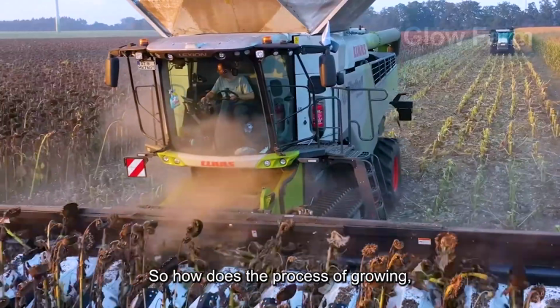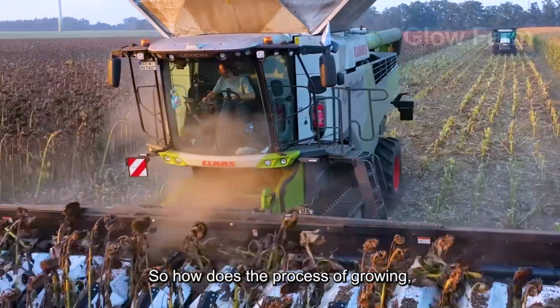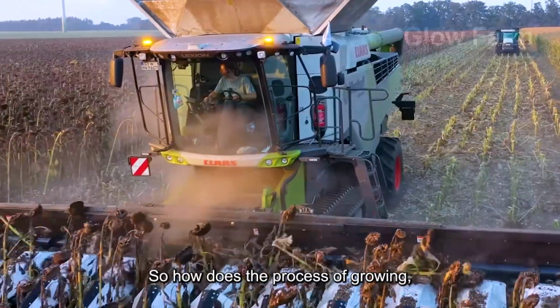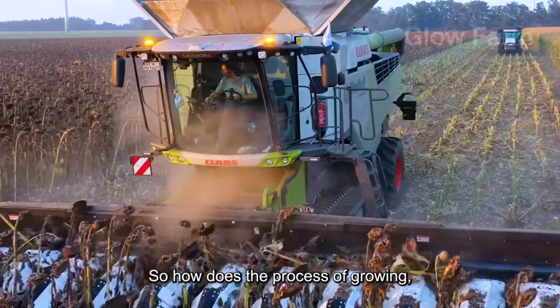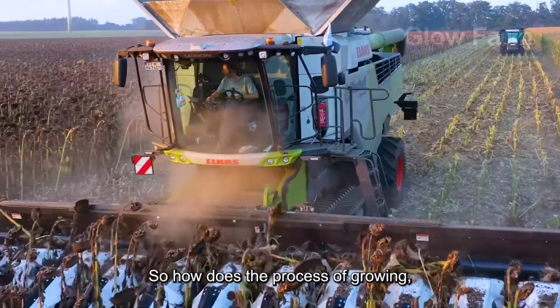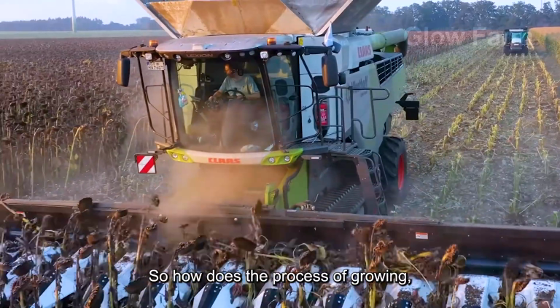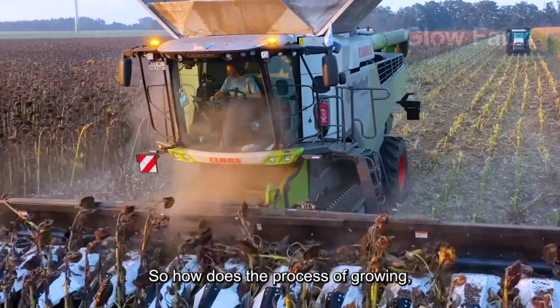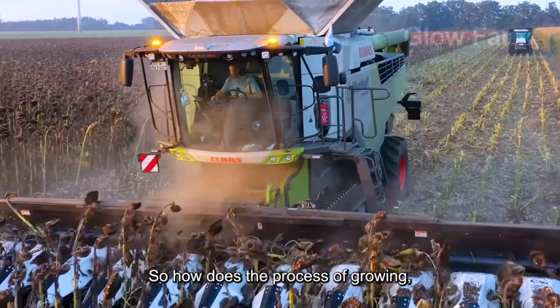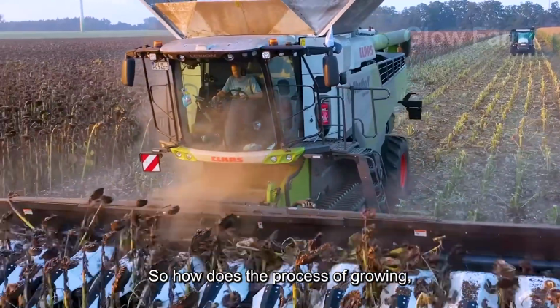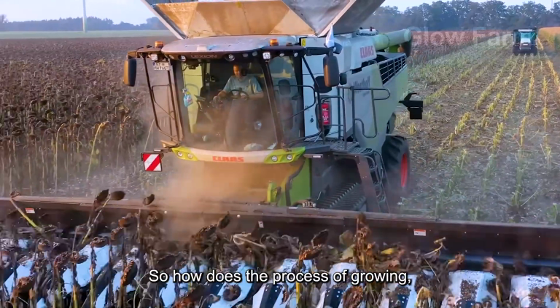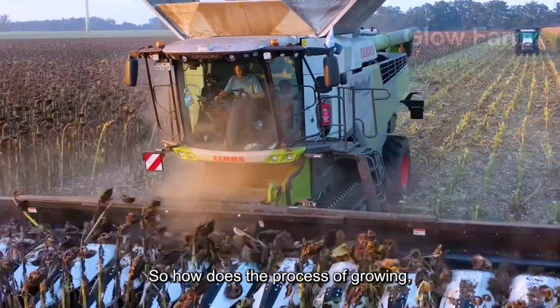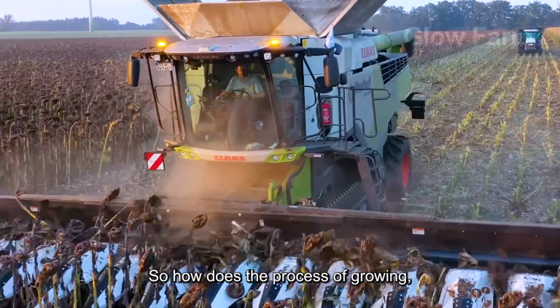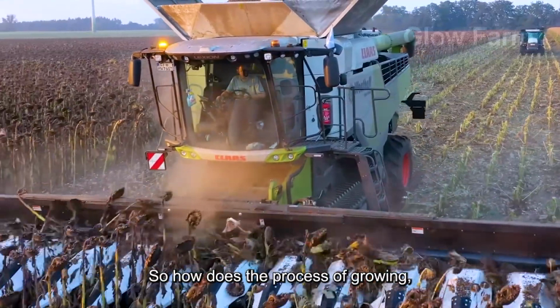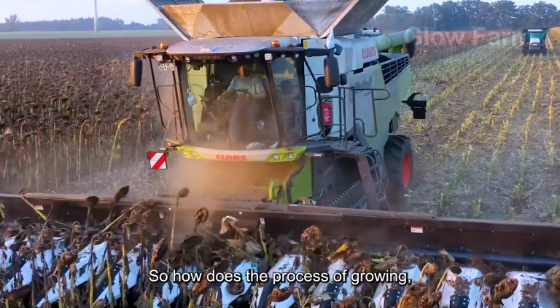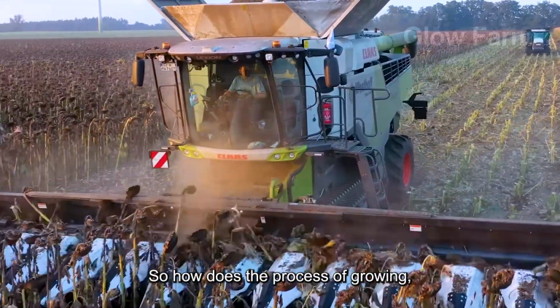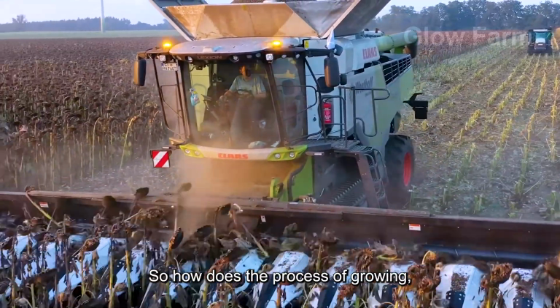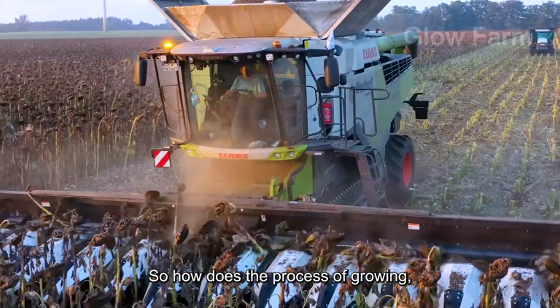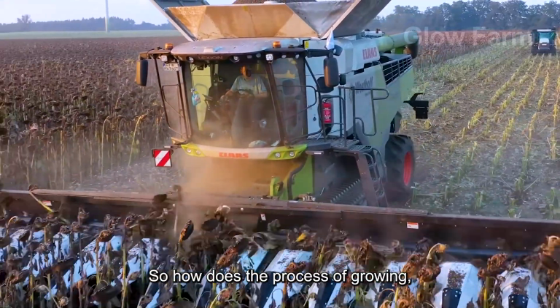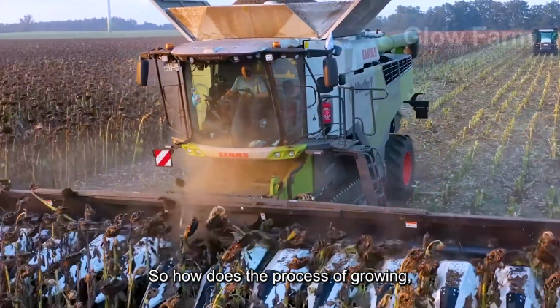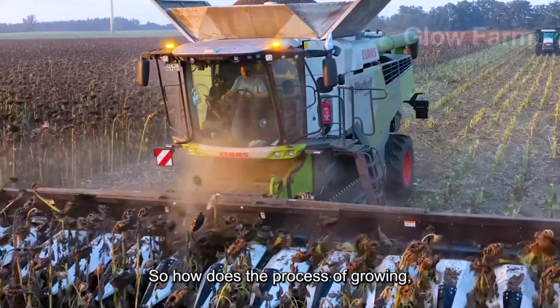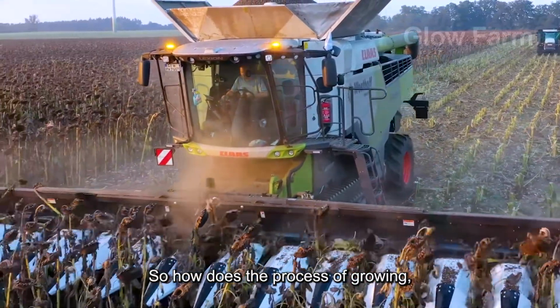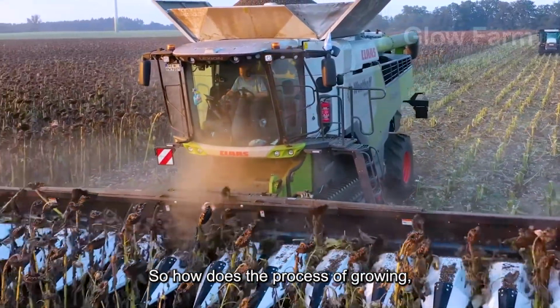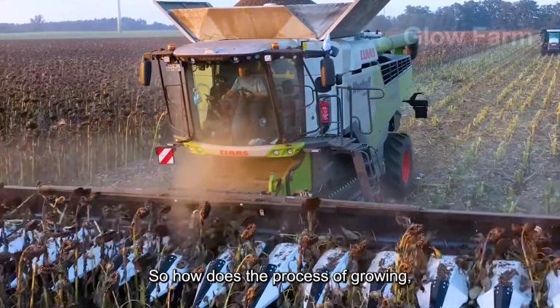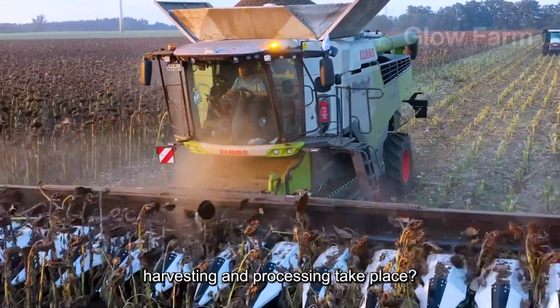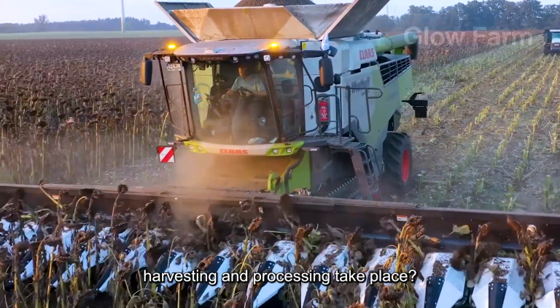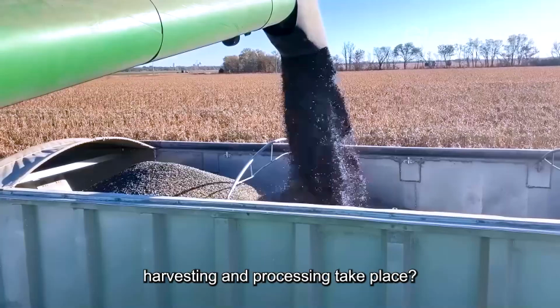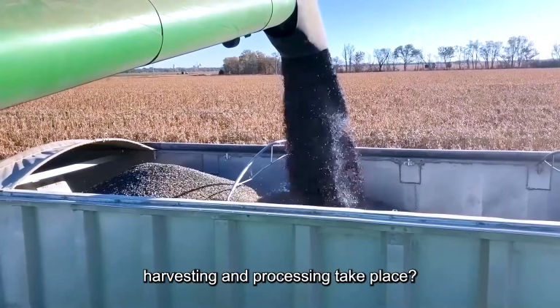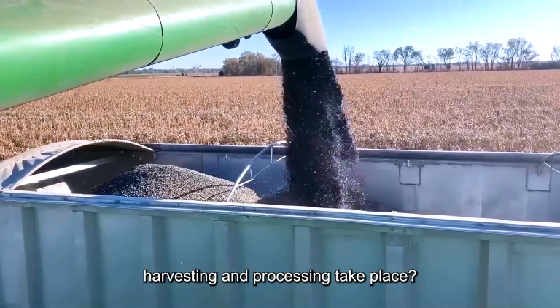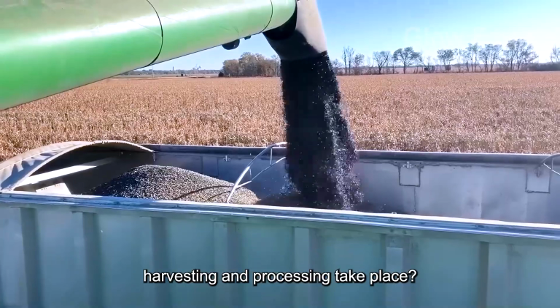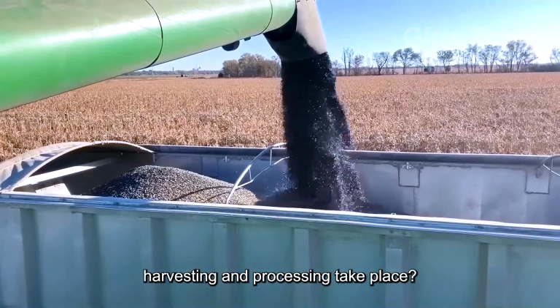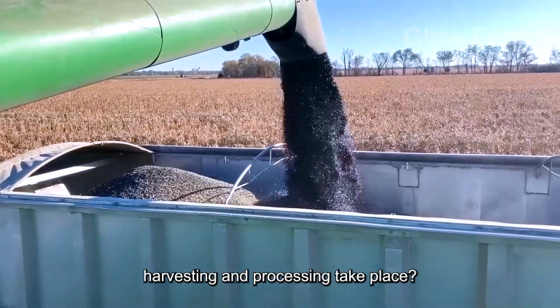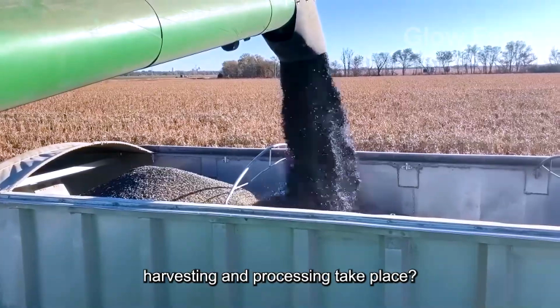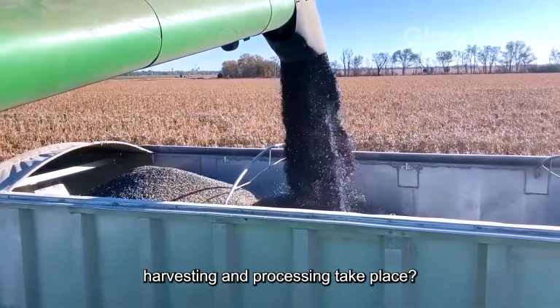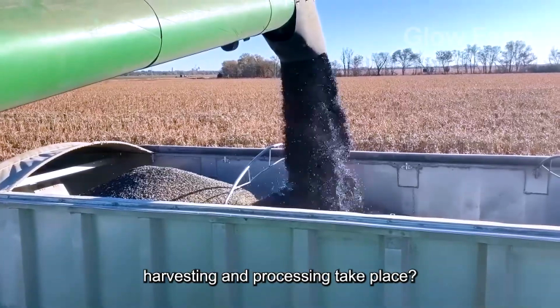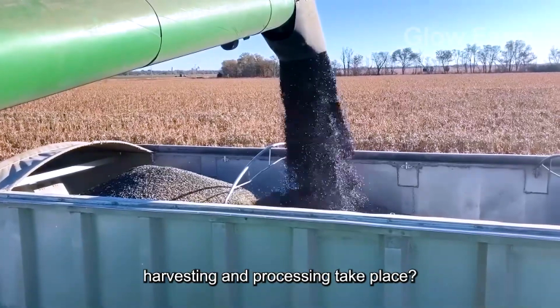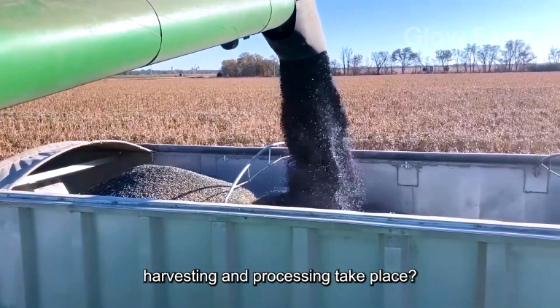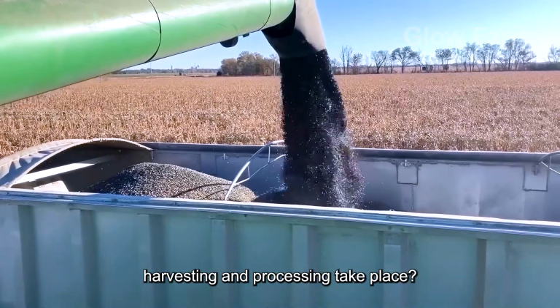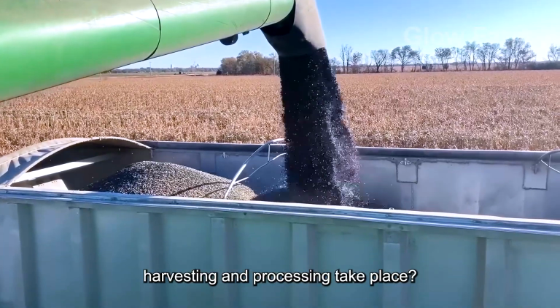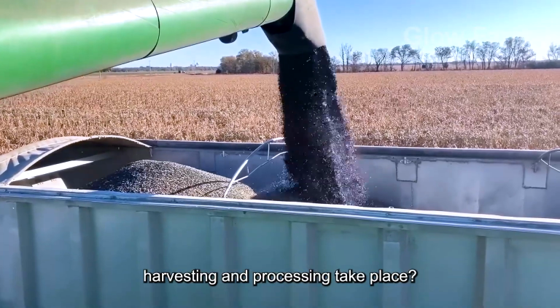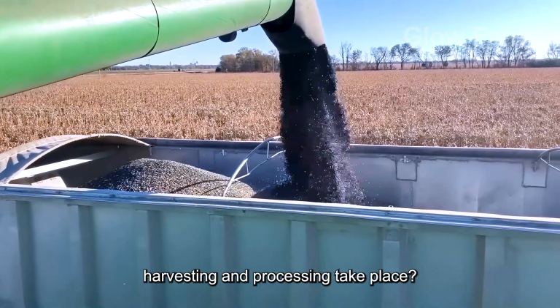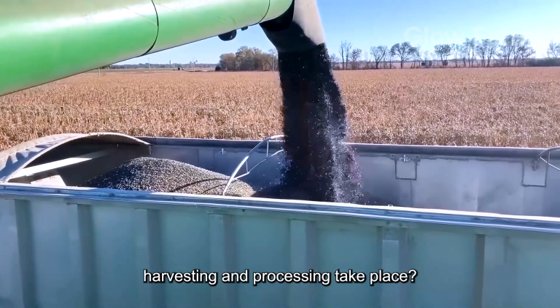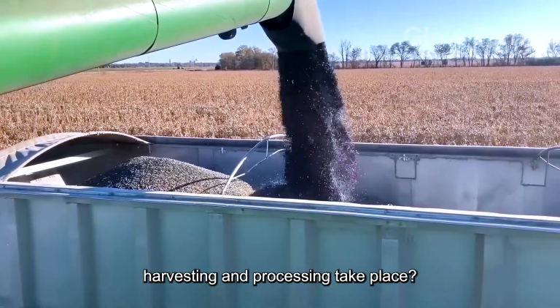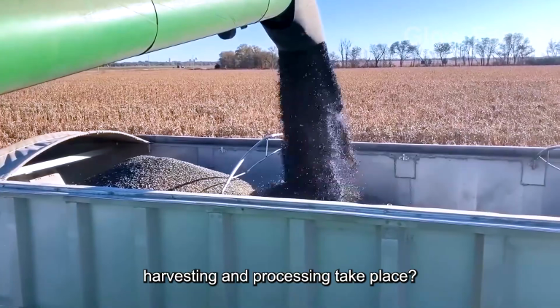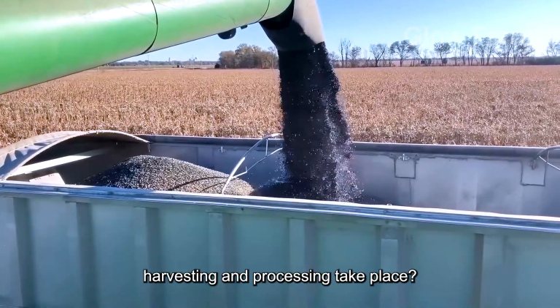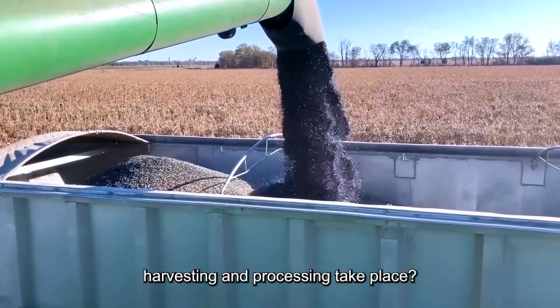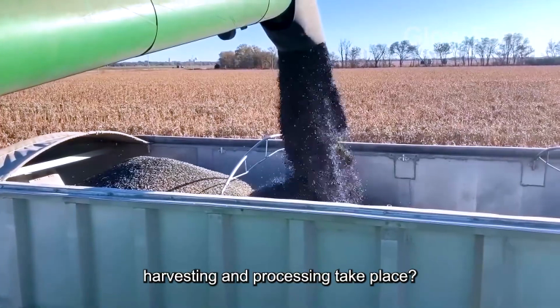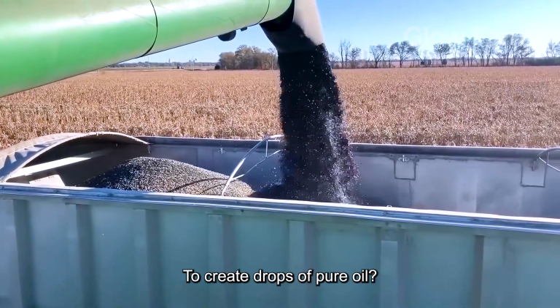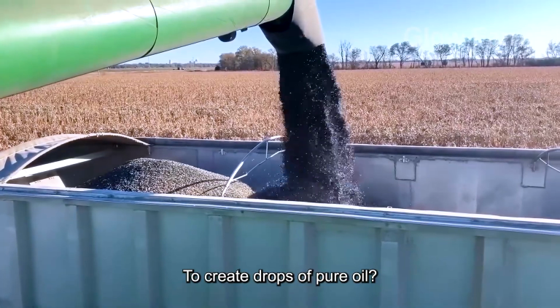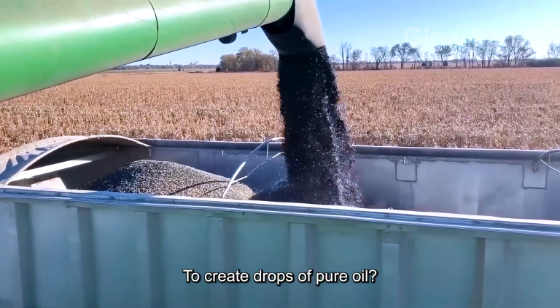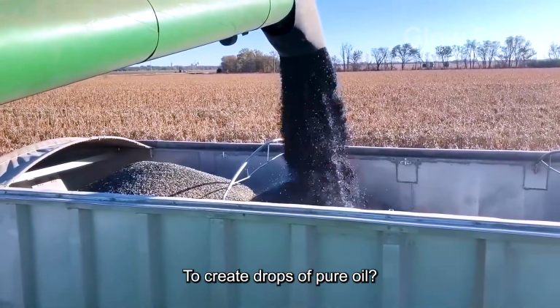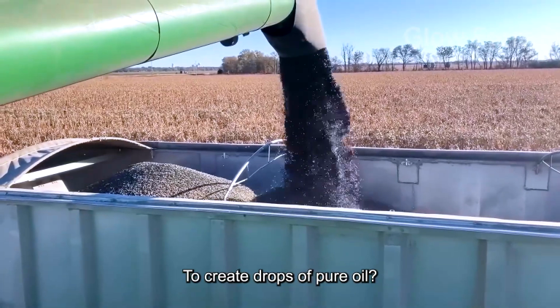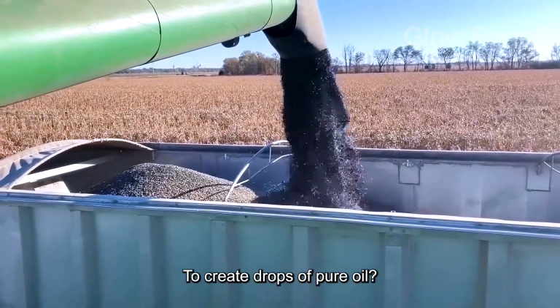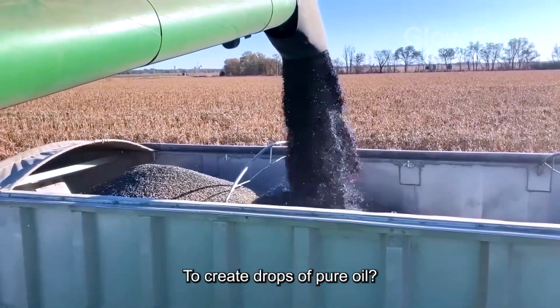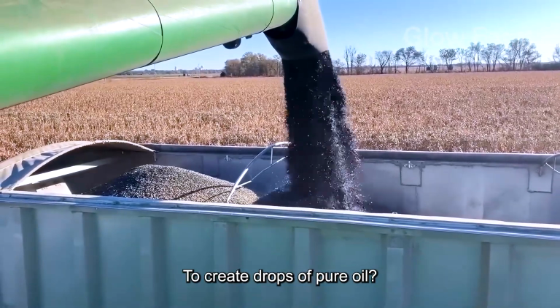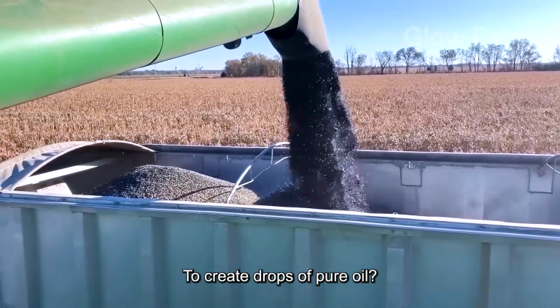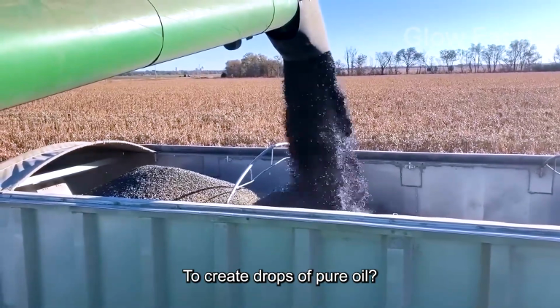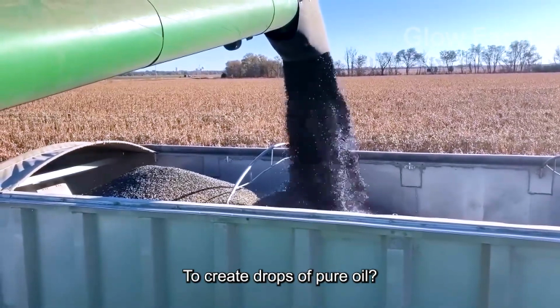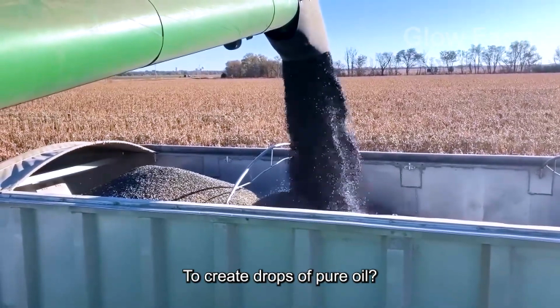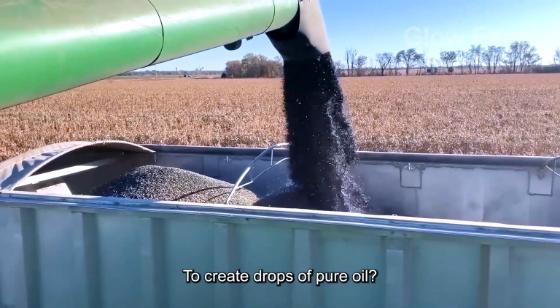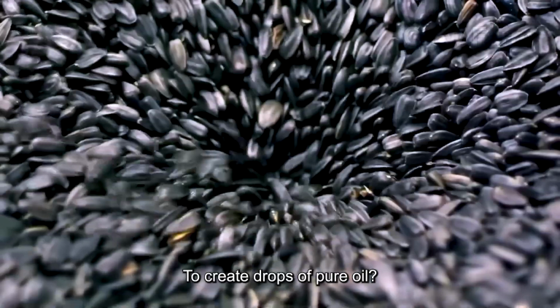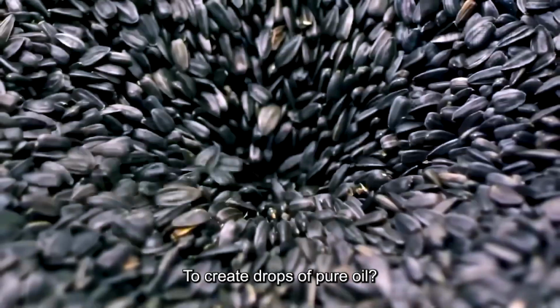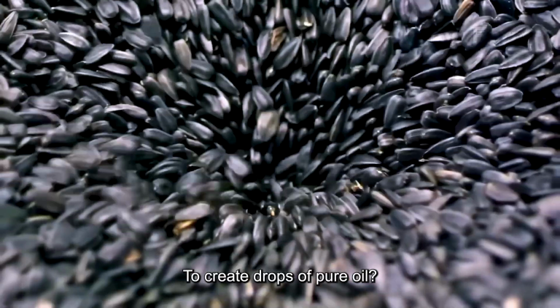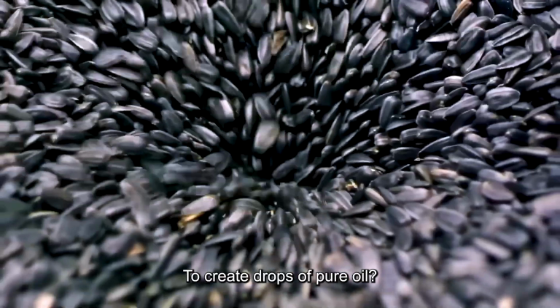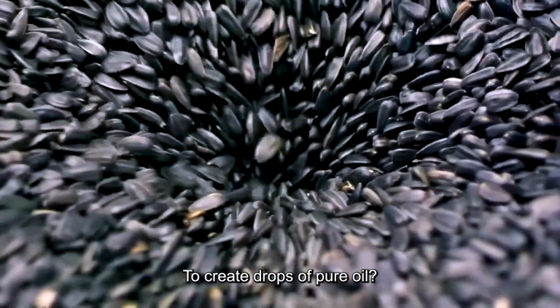So how does the process of growing, harvesting and processing take place to create drops of pure oil?